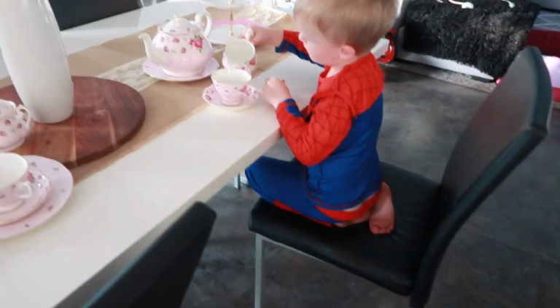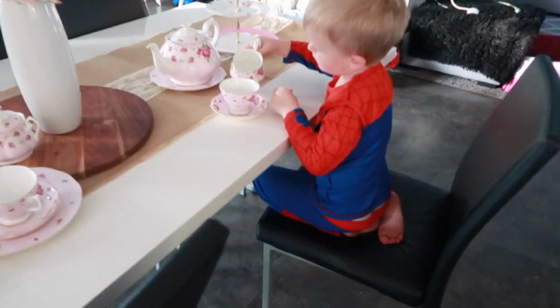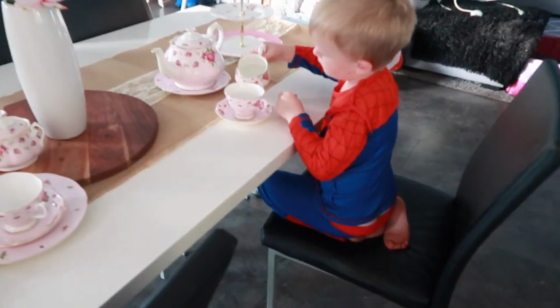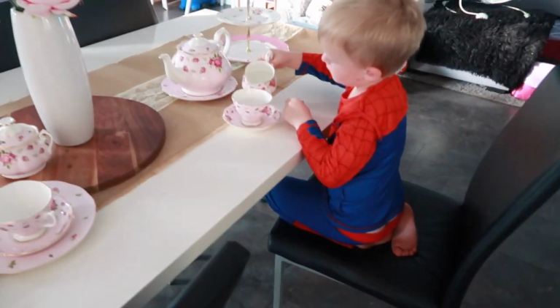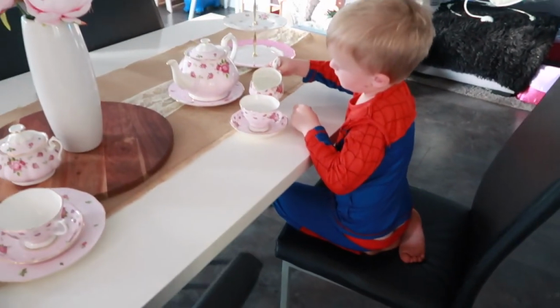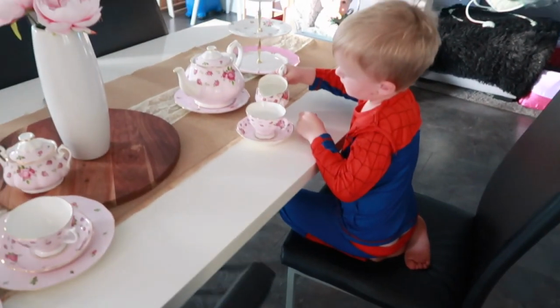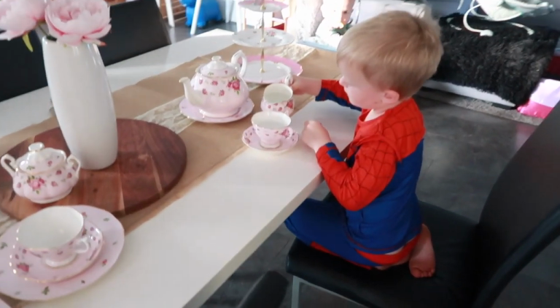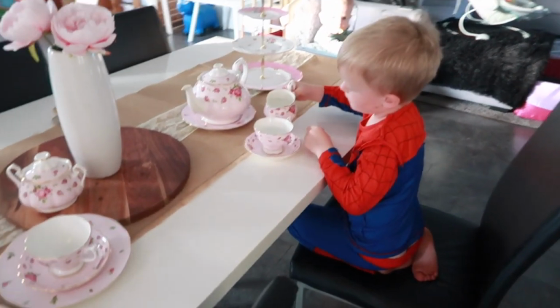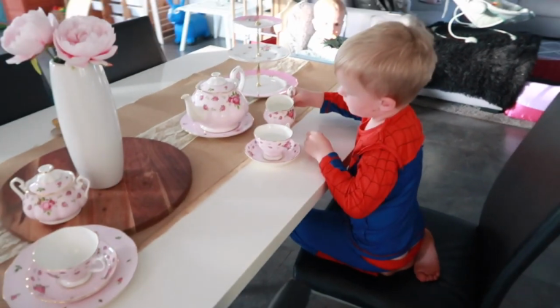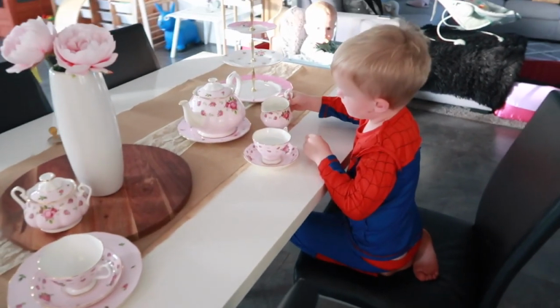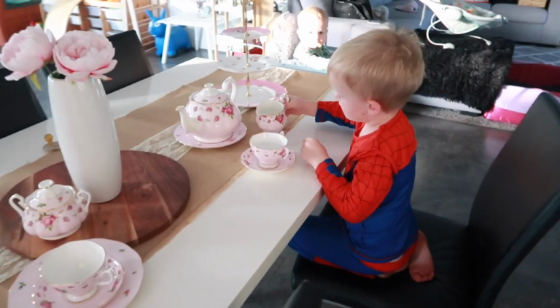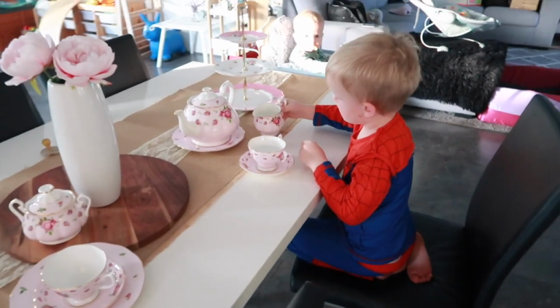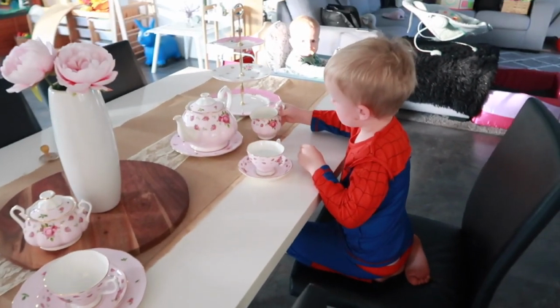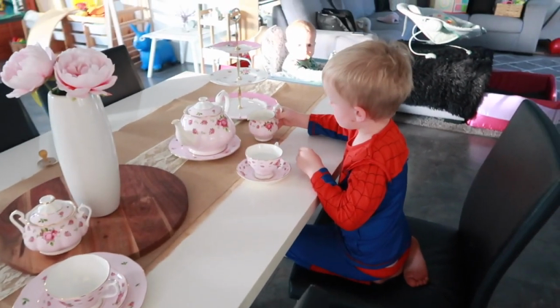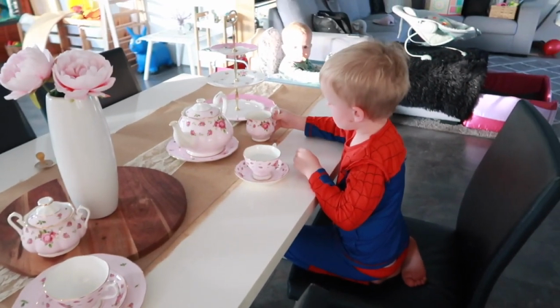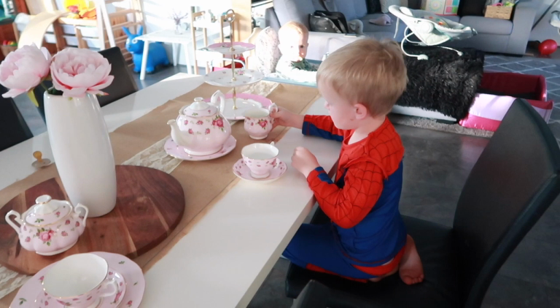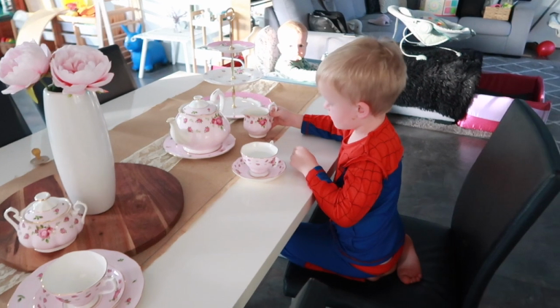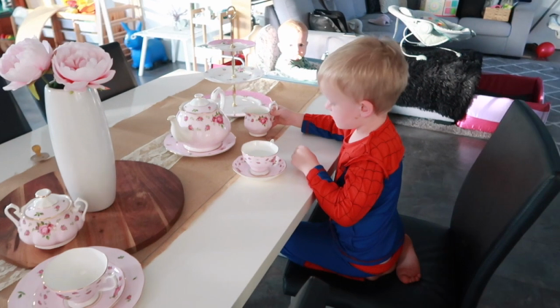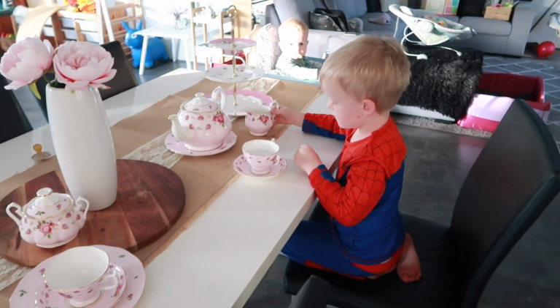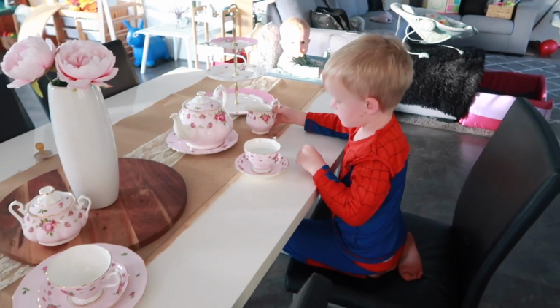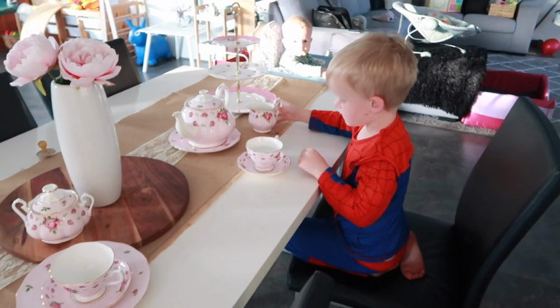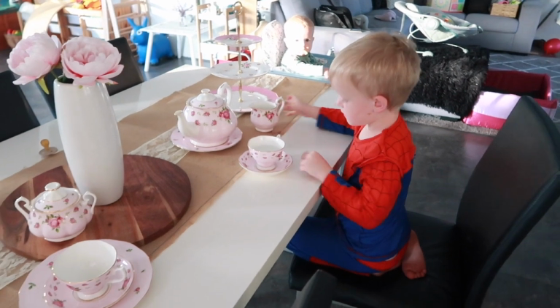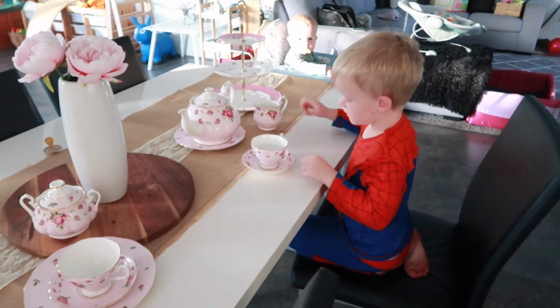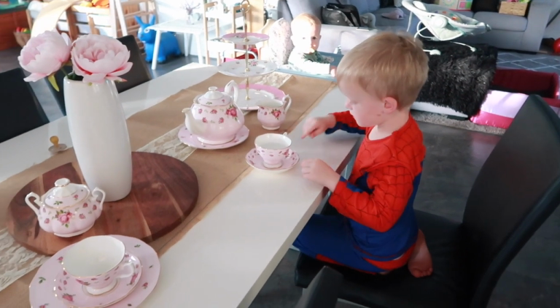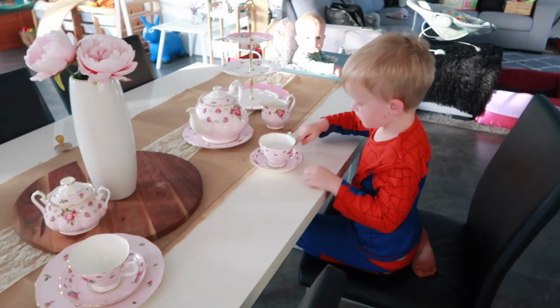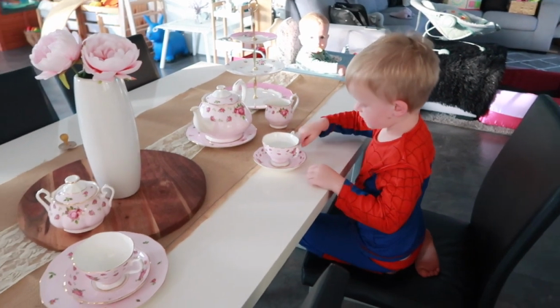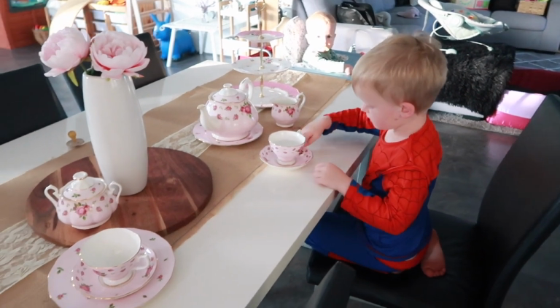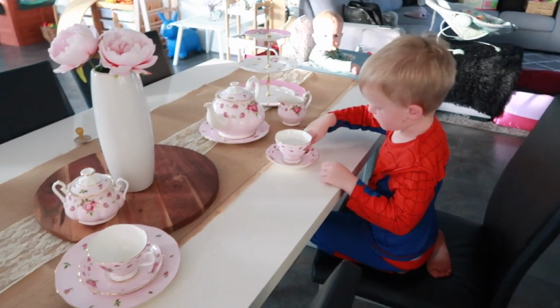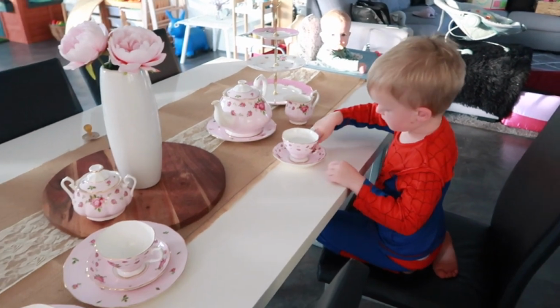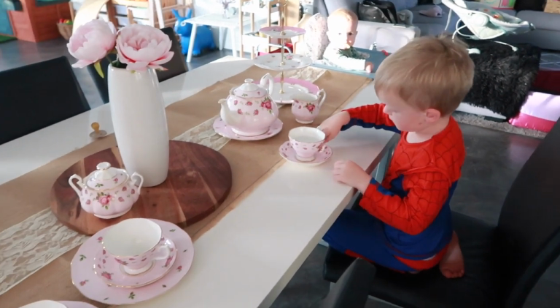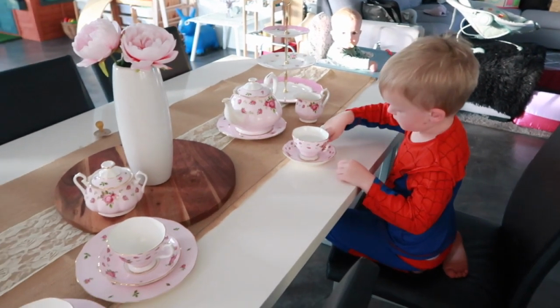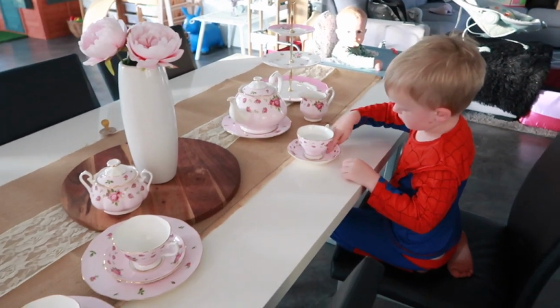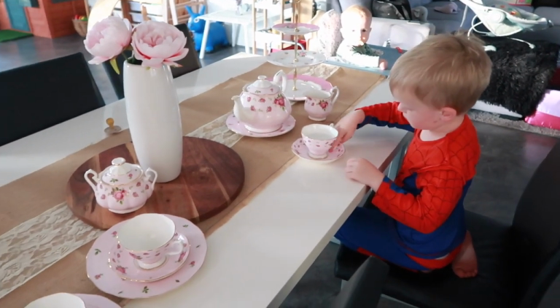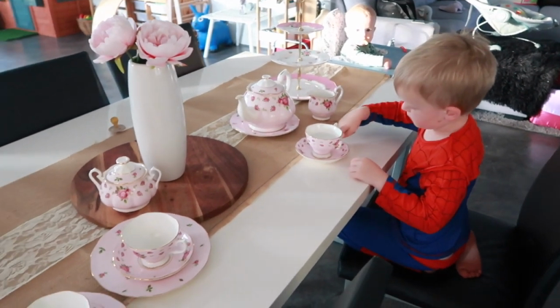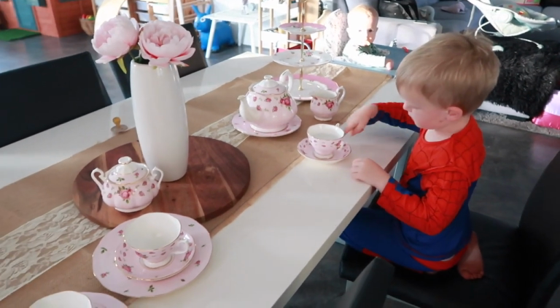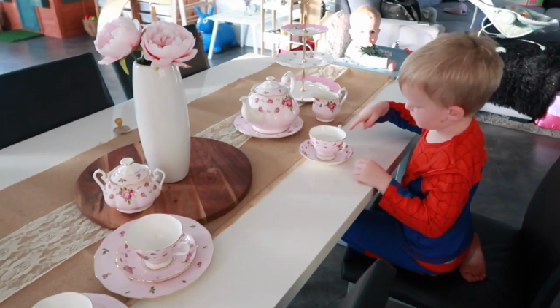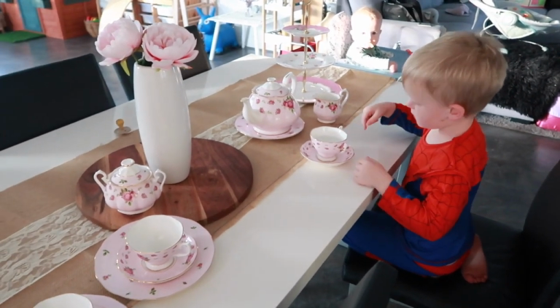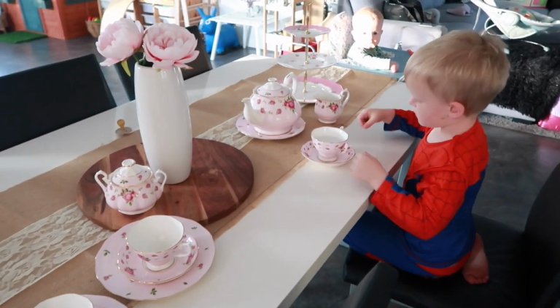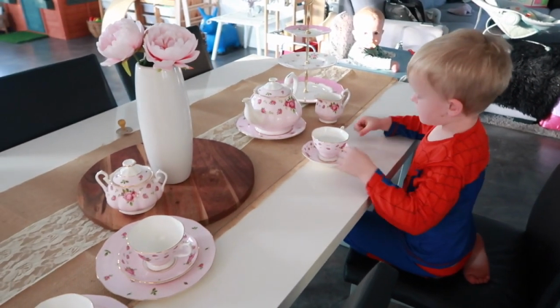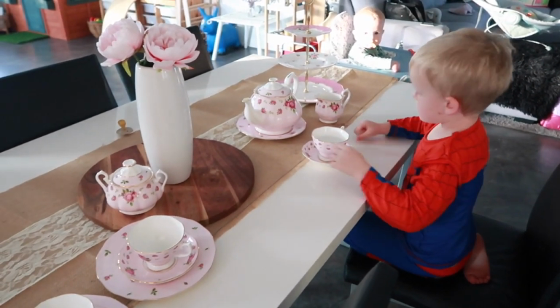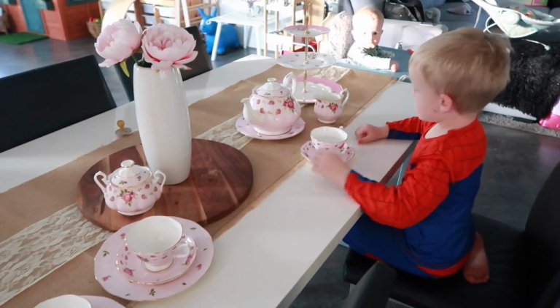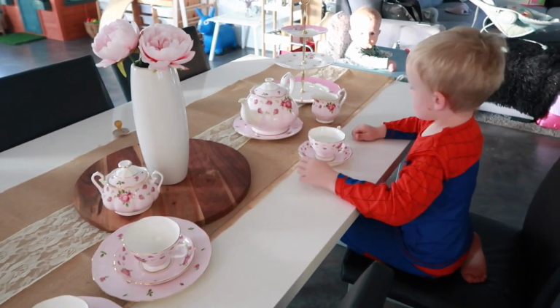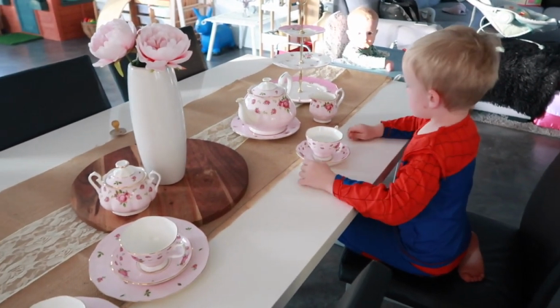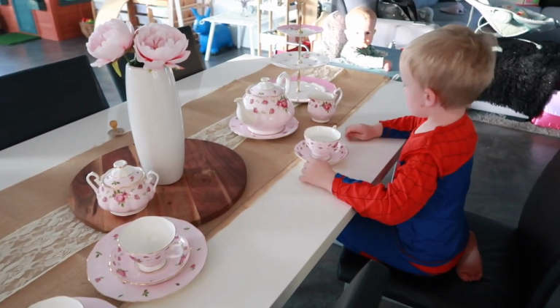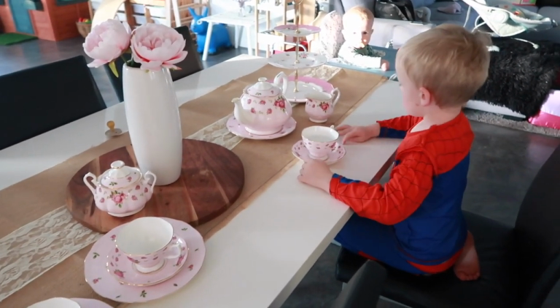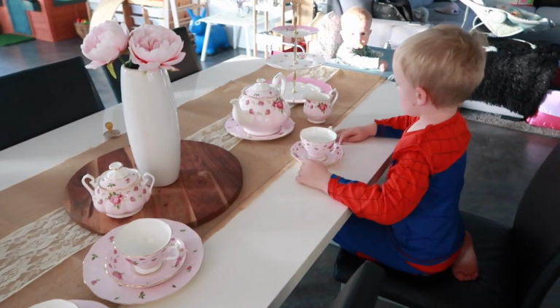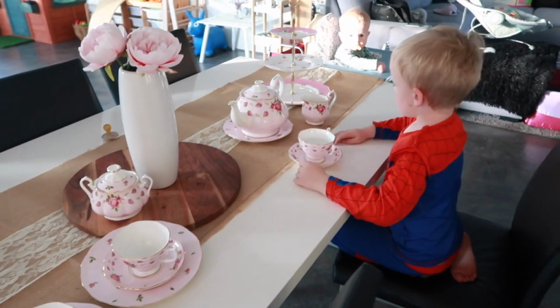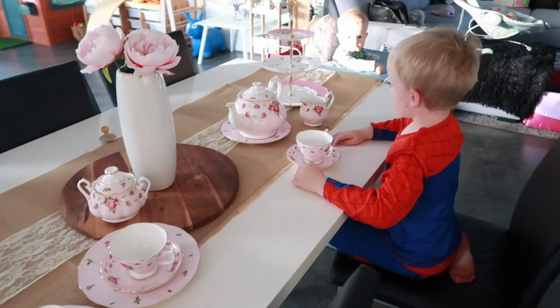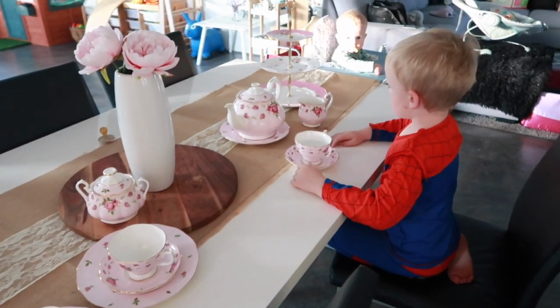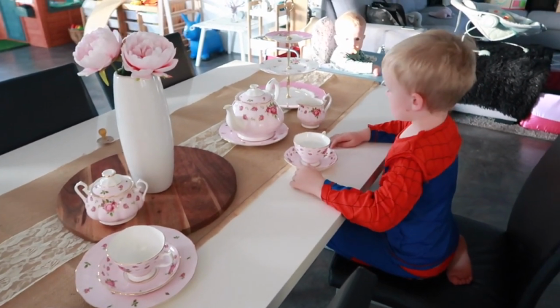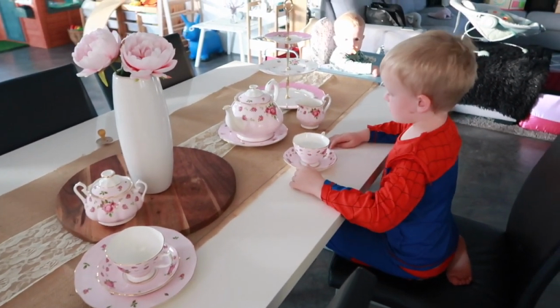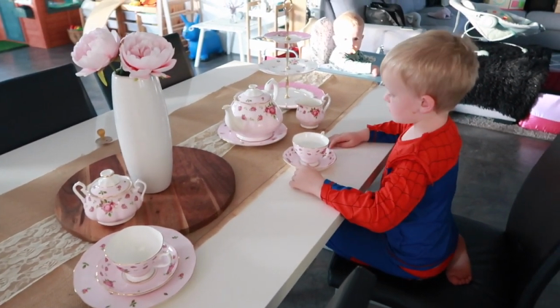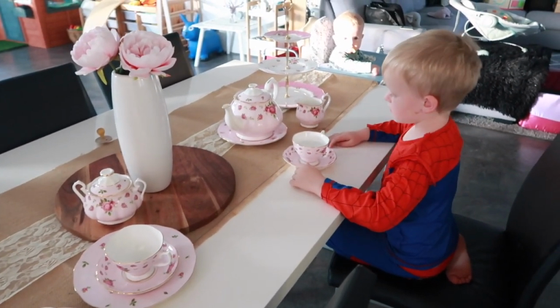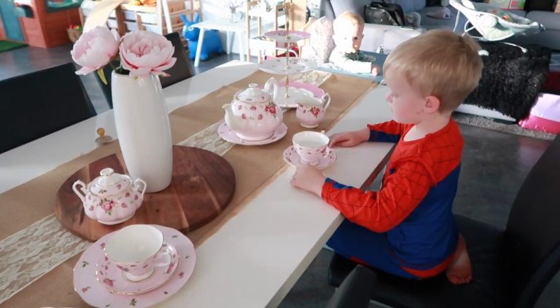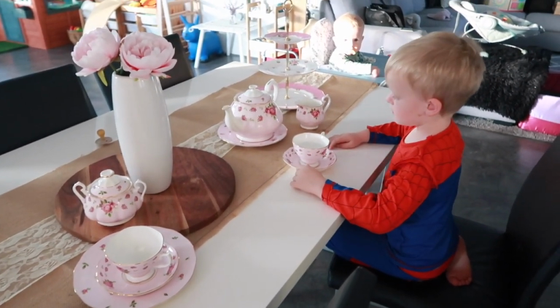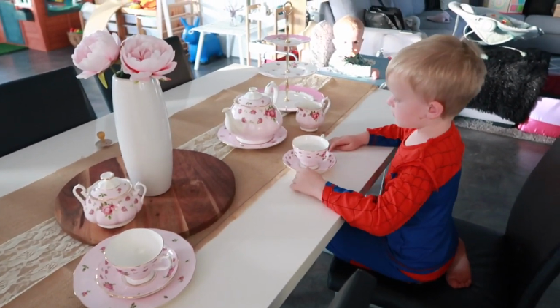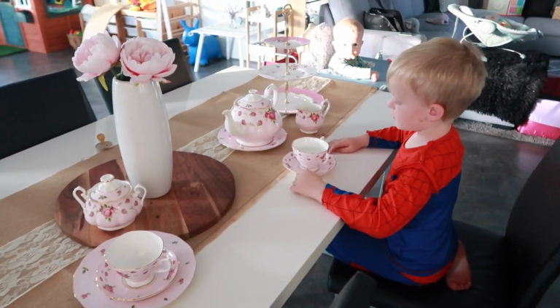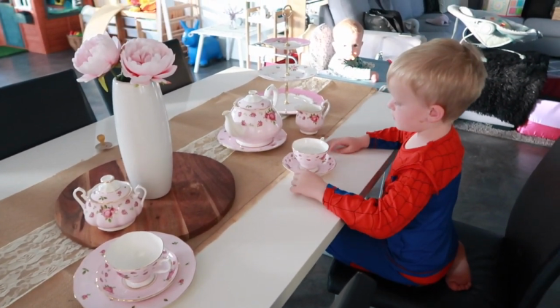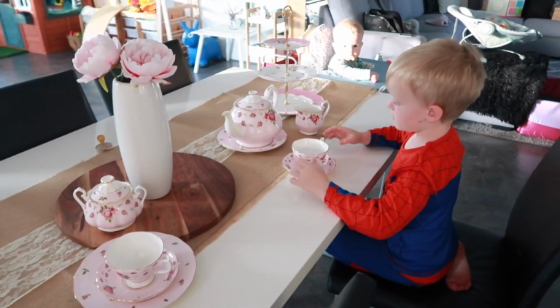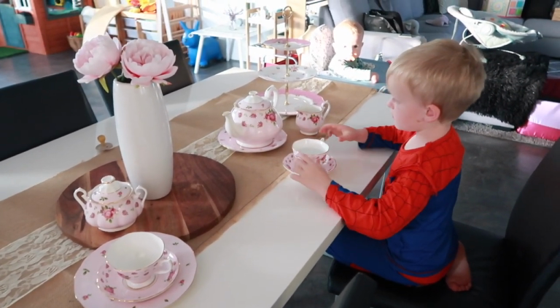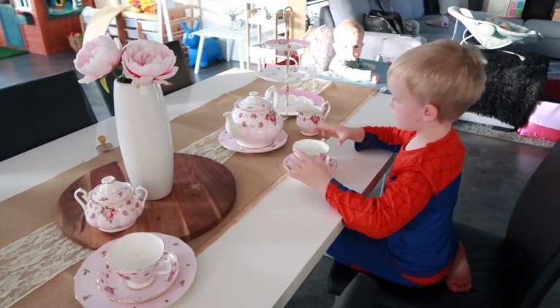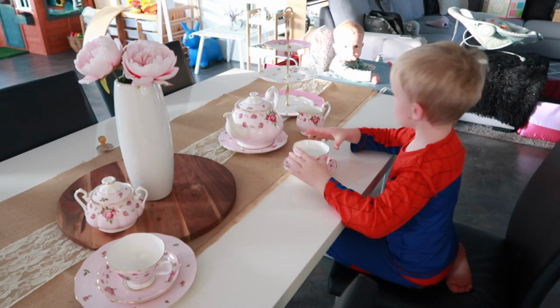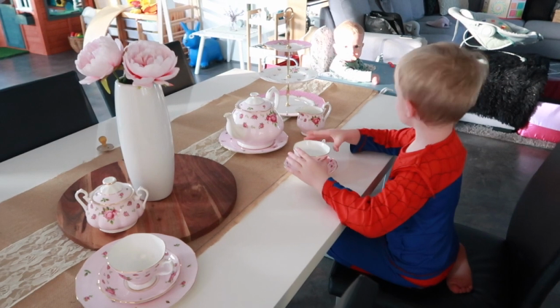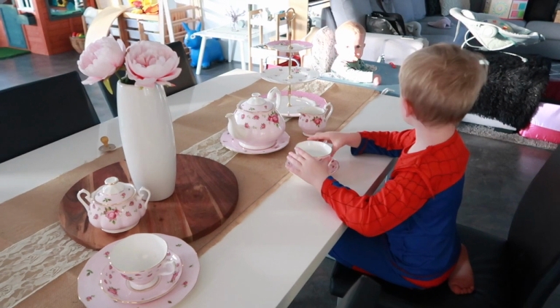Isaiah was practicing his pouring for the guests tomorrow. He didn't know I was watching him. He just looks so sweet.